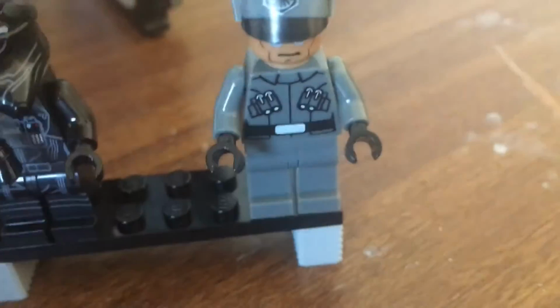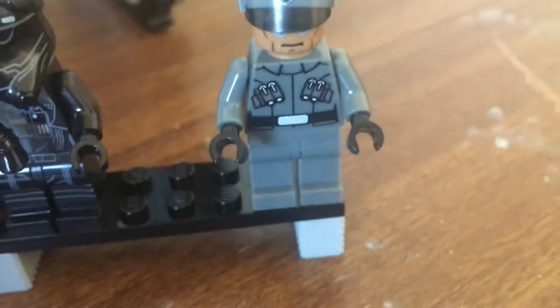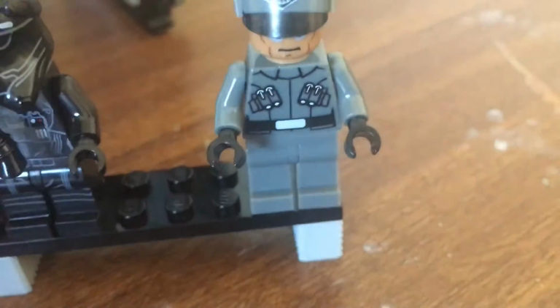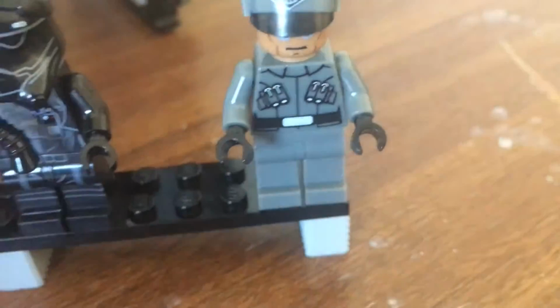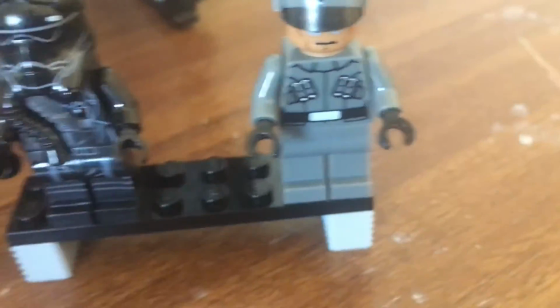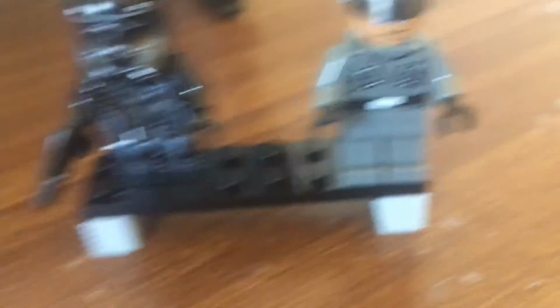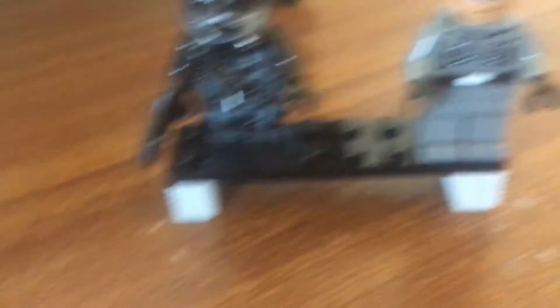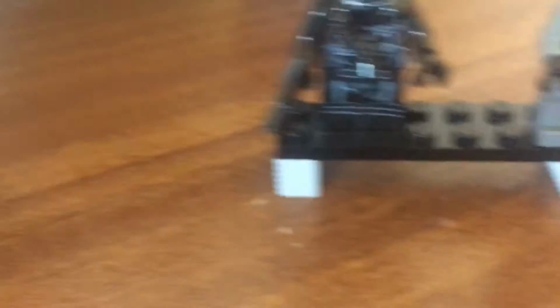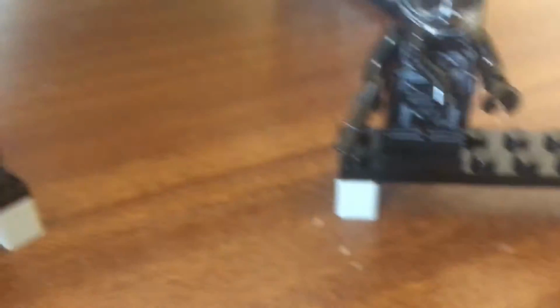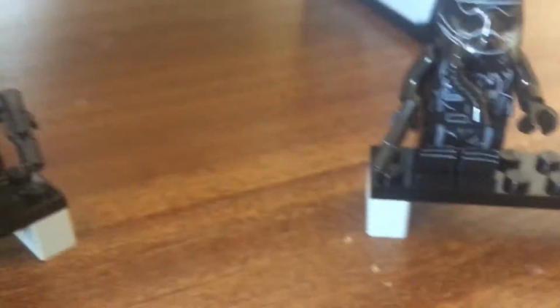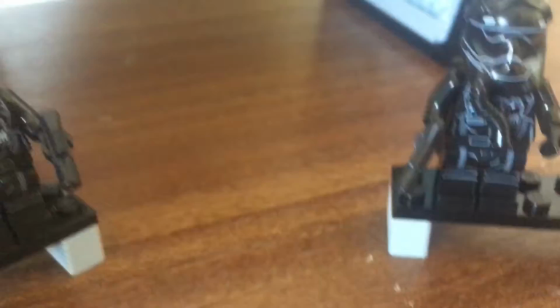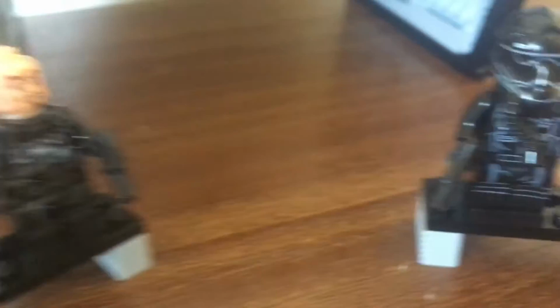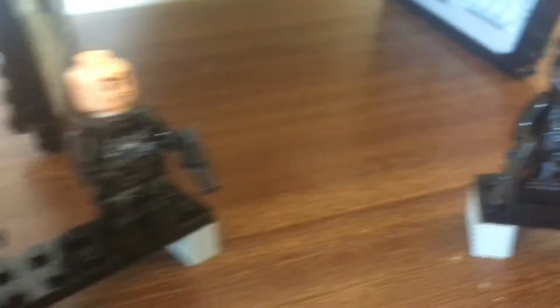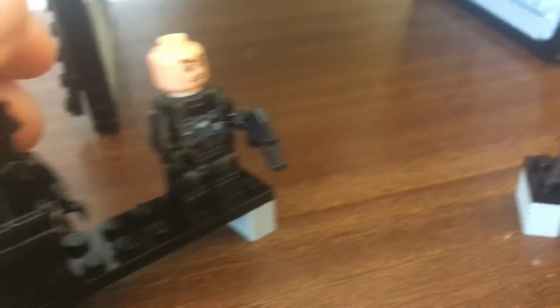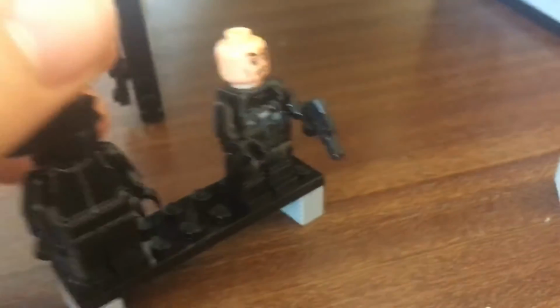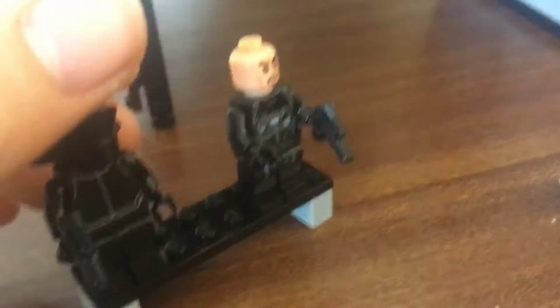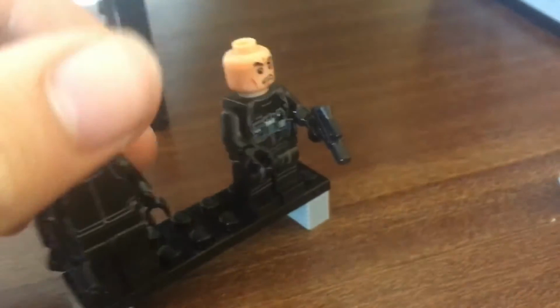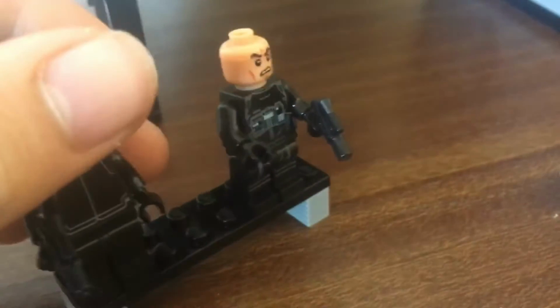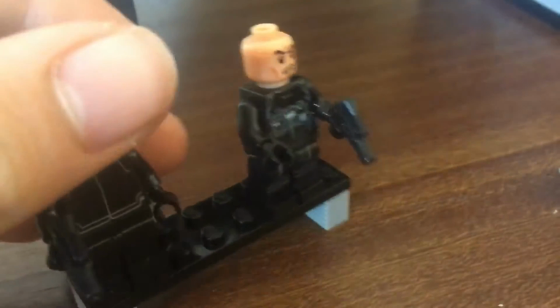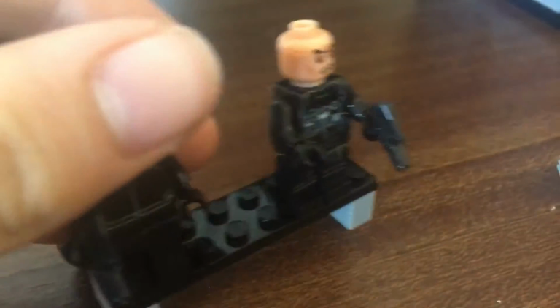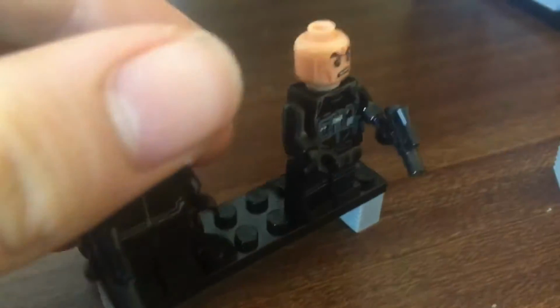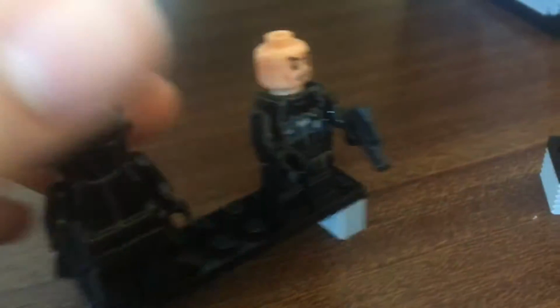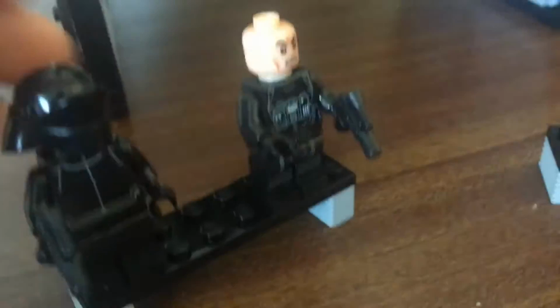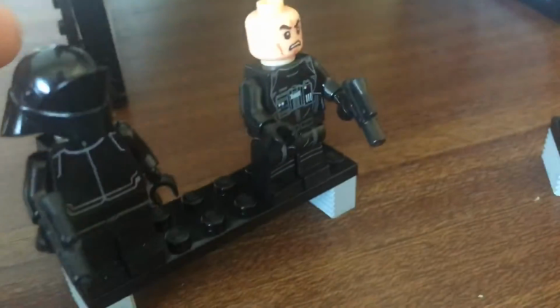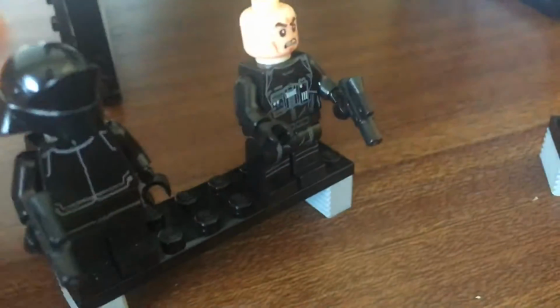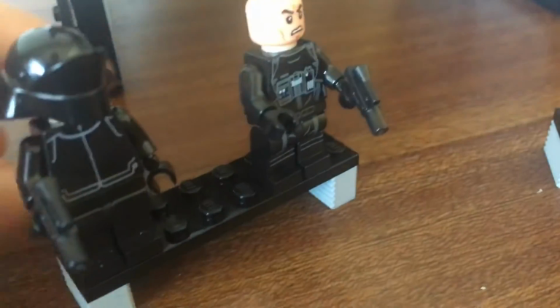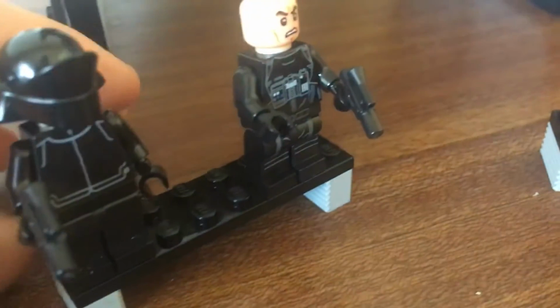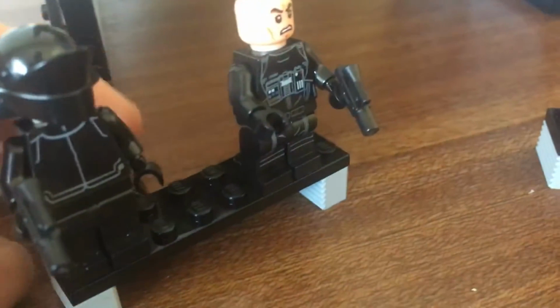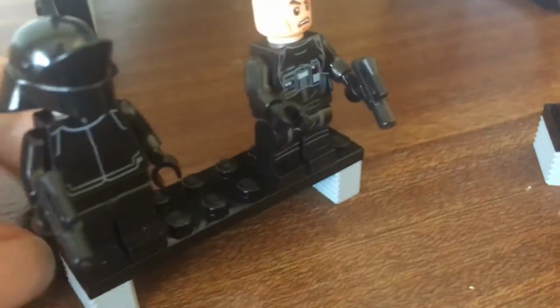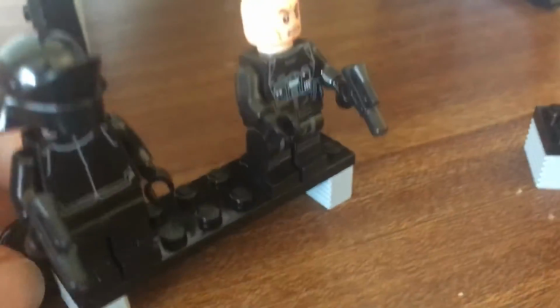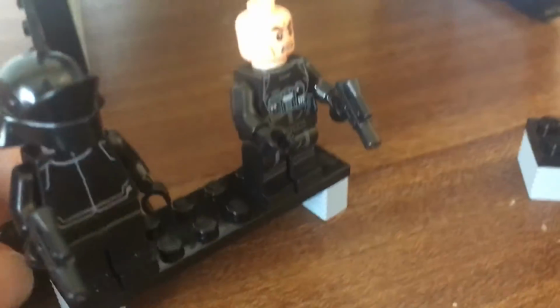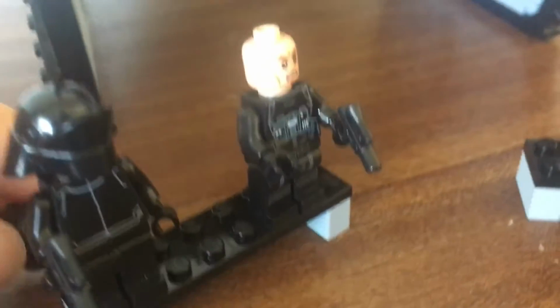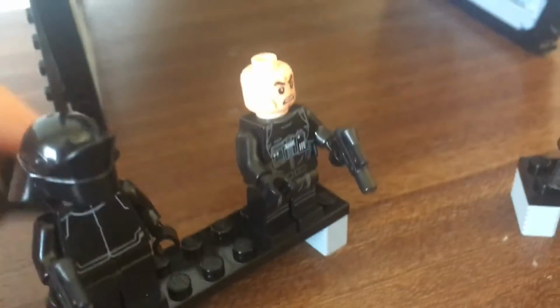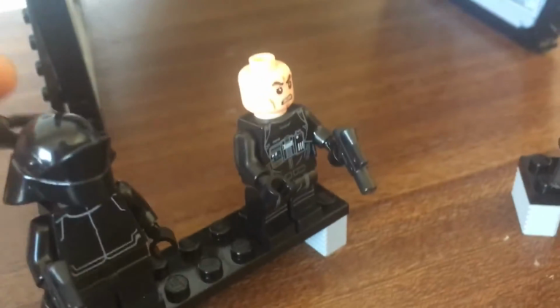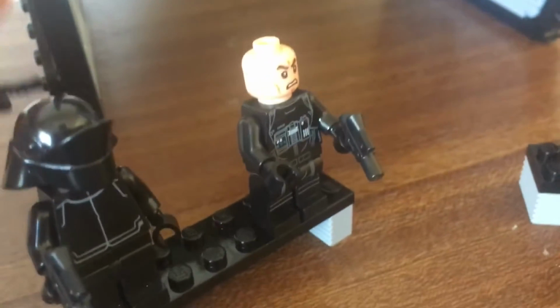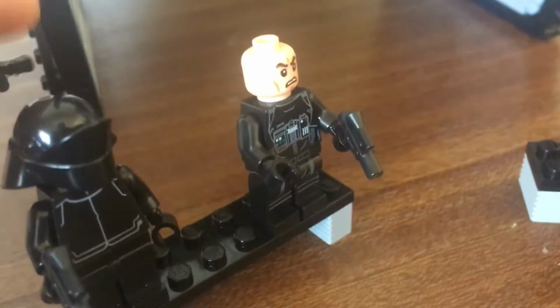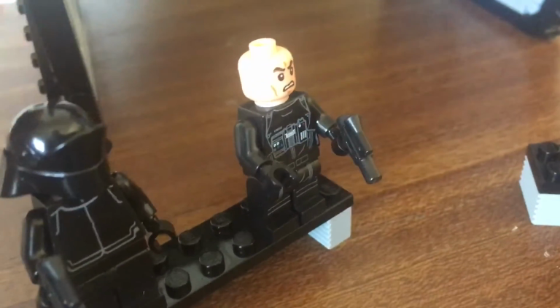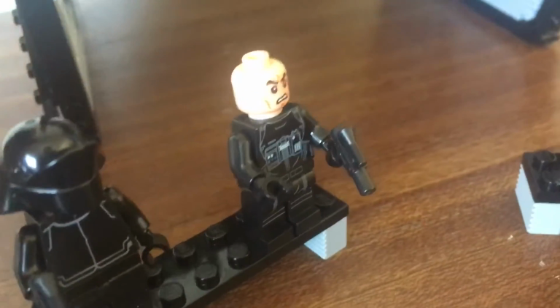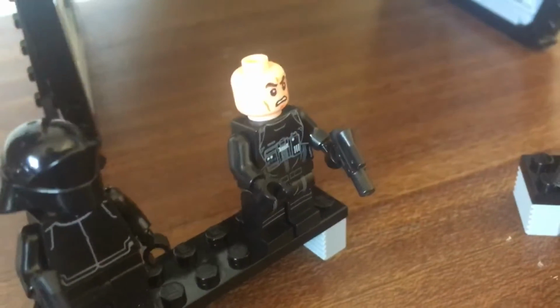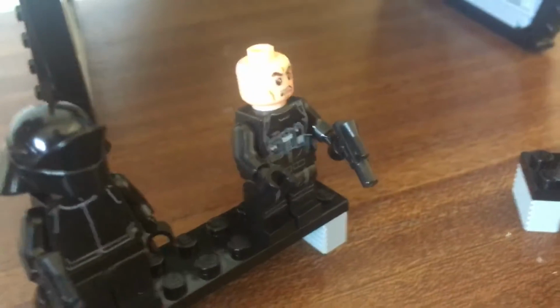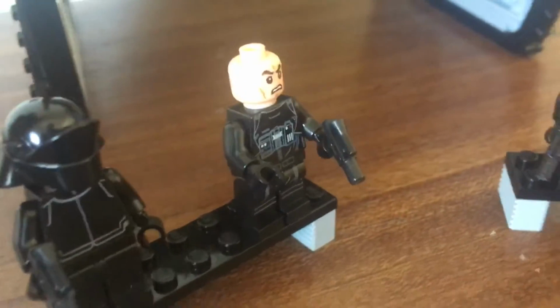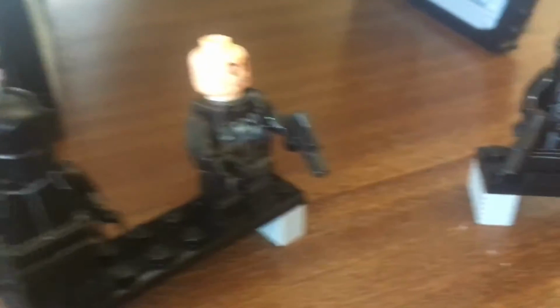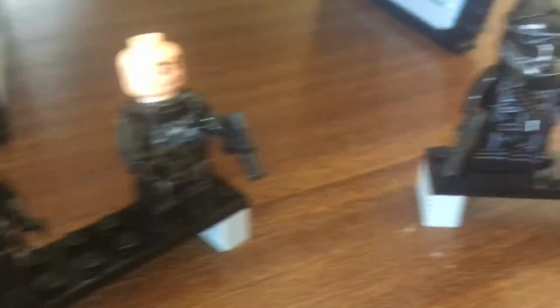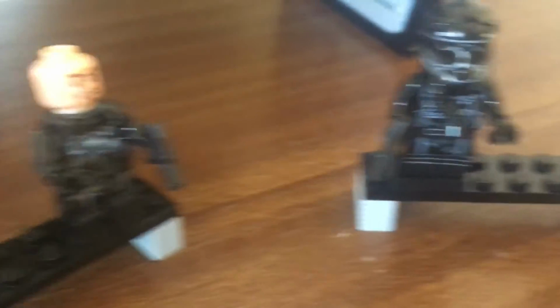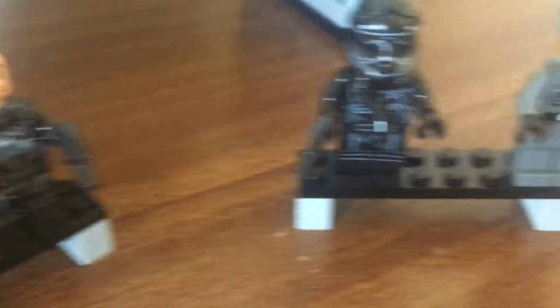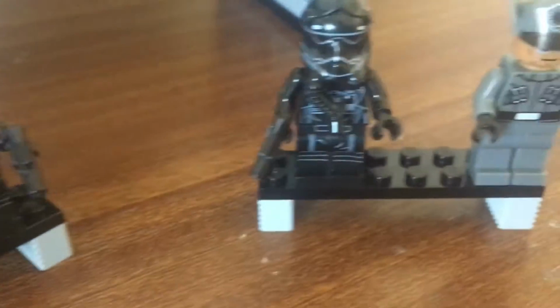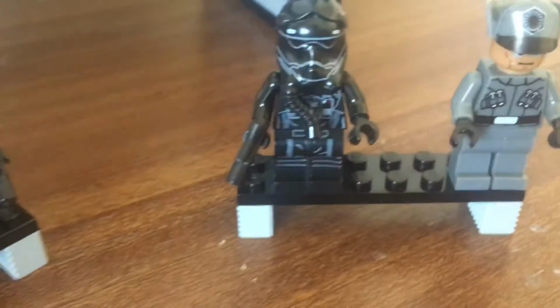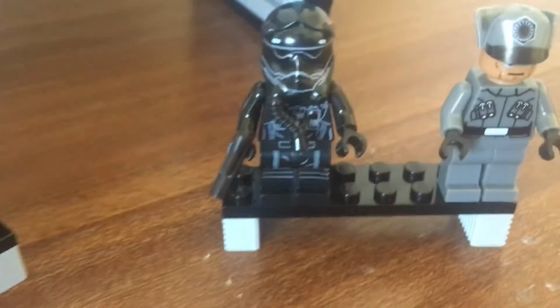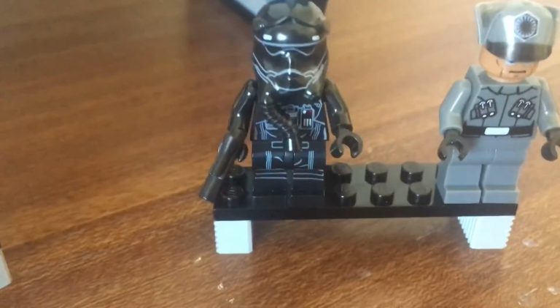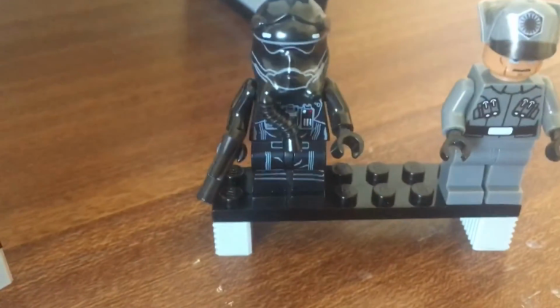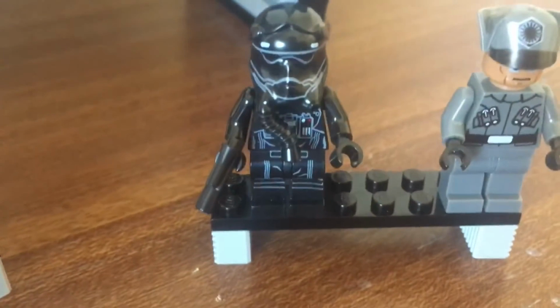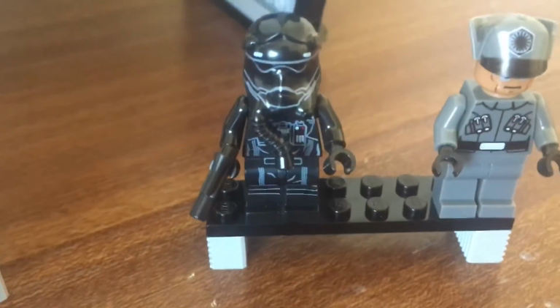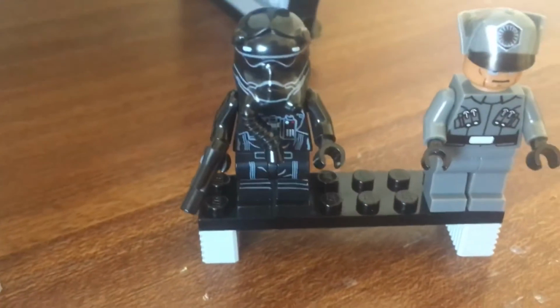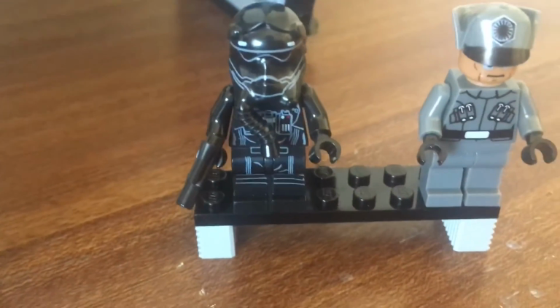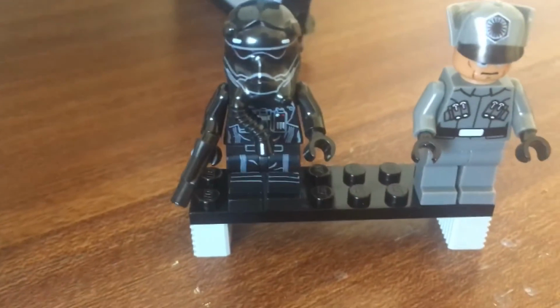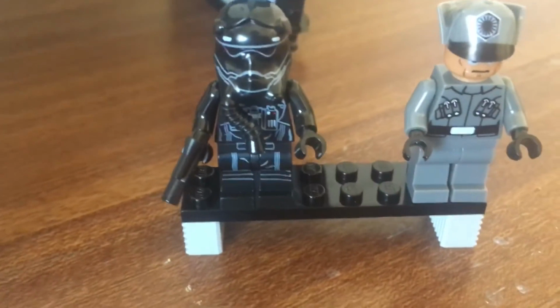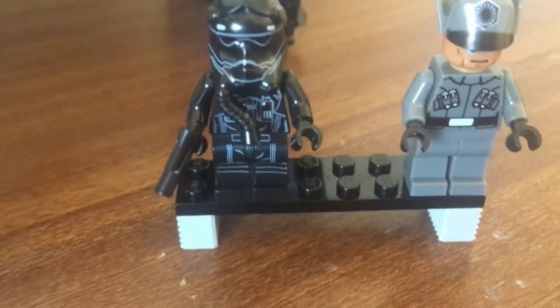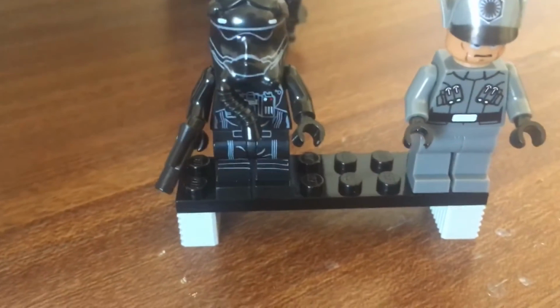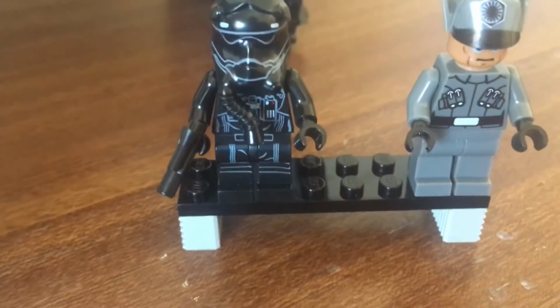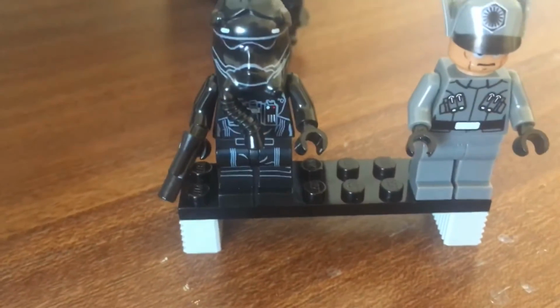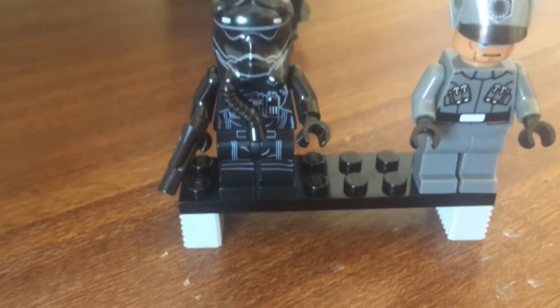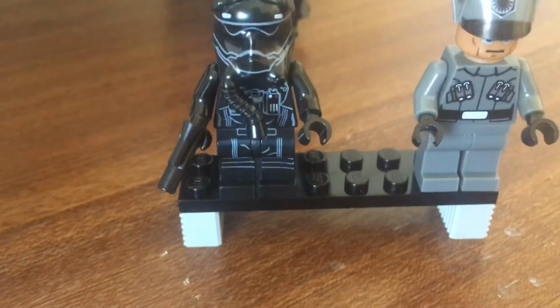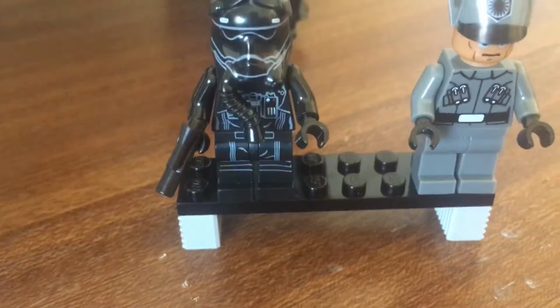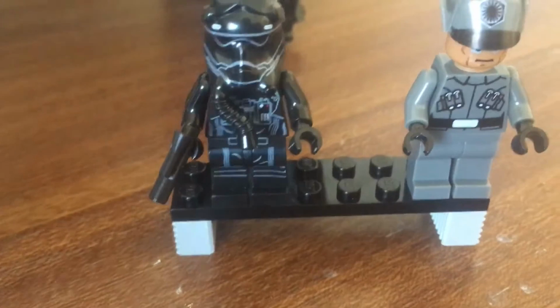Printings aren't too bad on these minifigures. I actually think there's quite a nice selection of these minifigures.